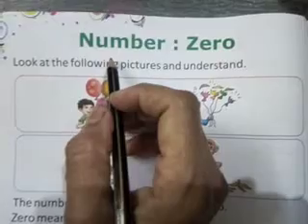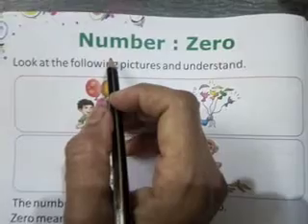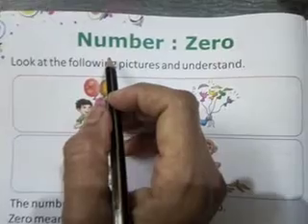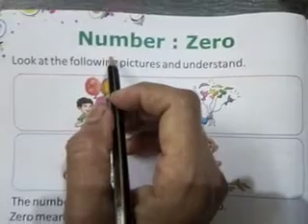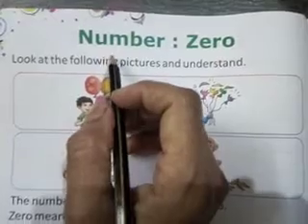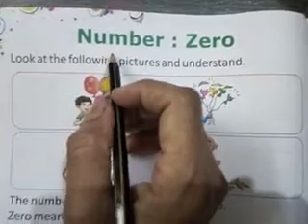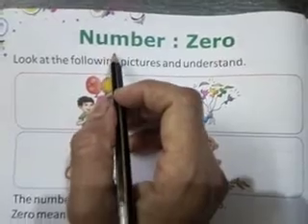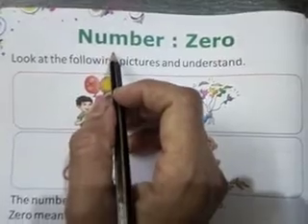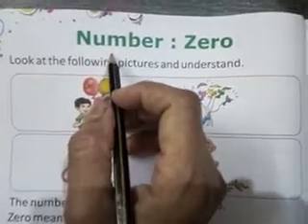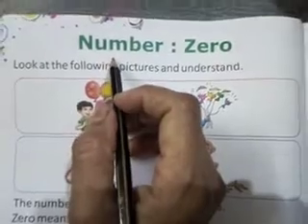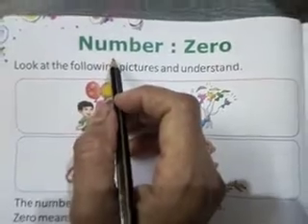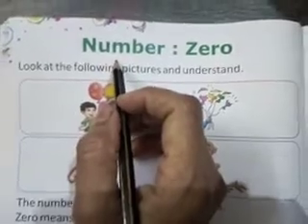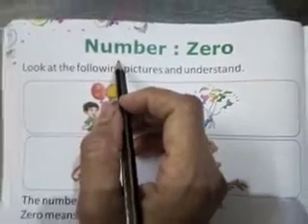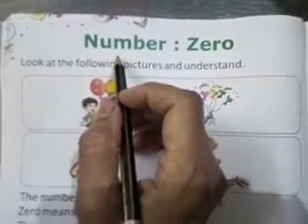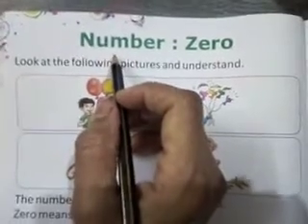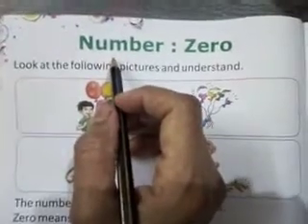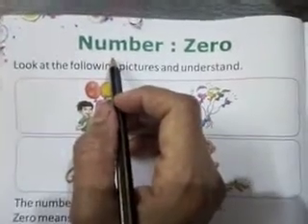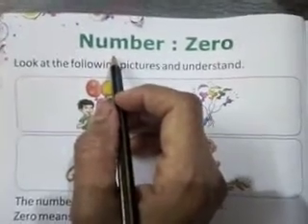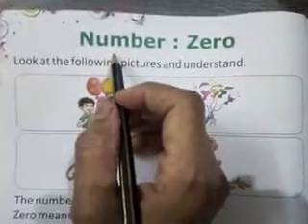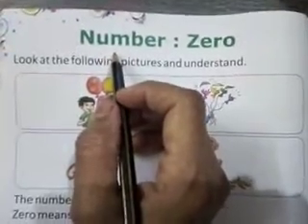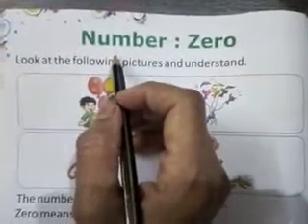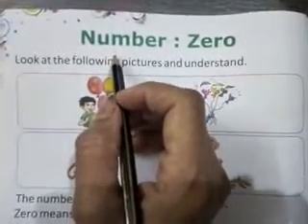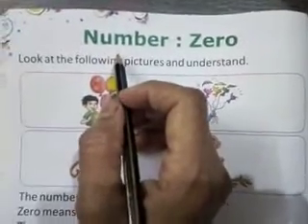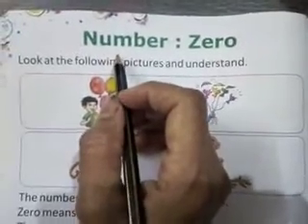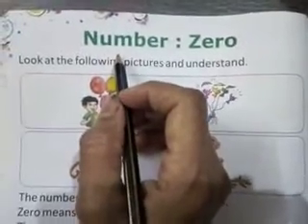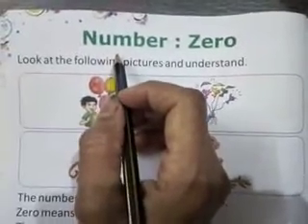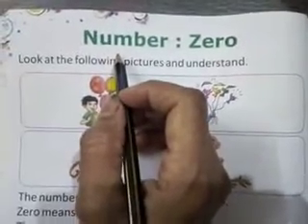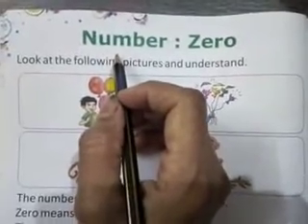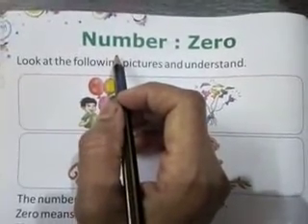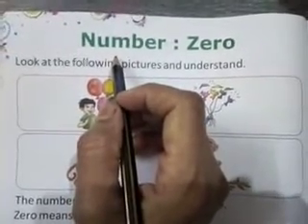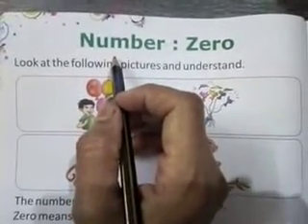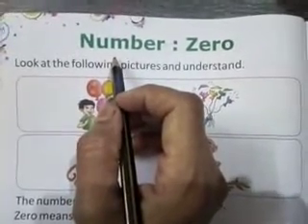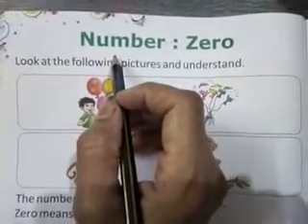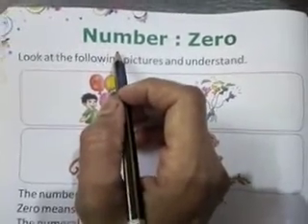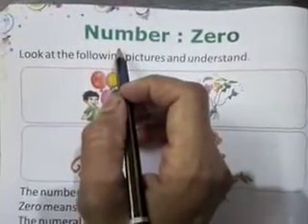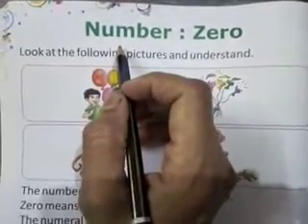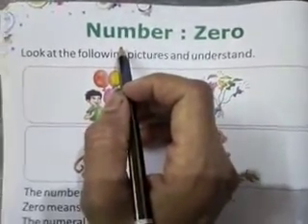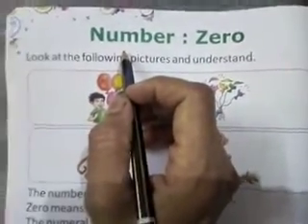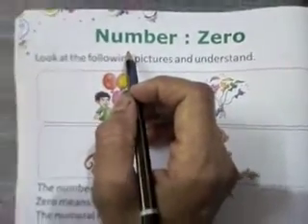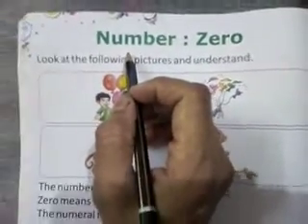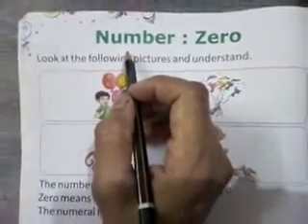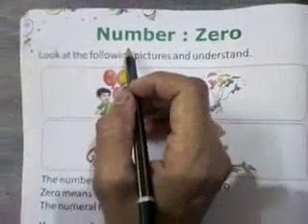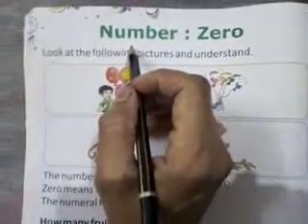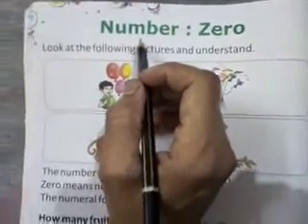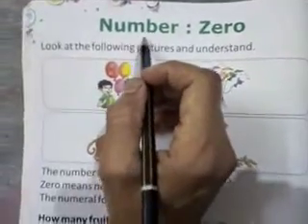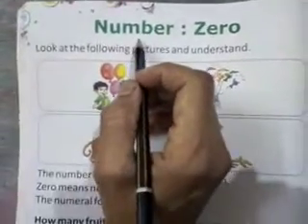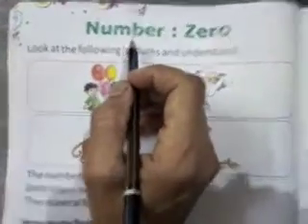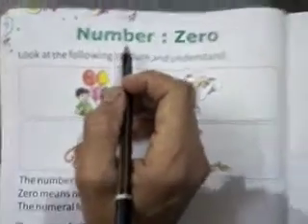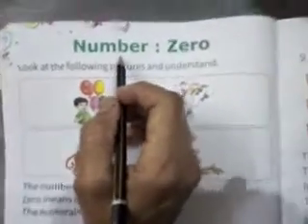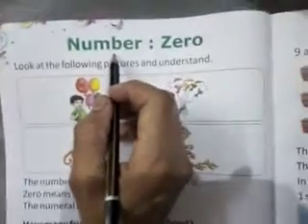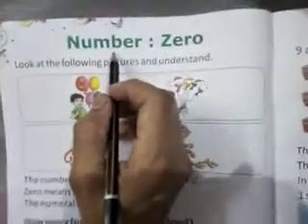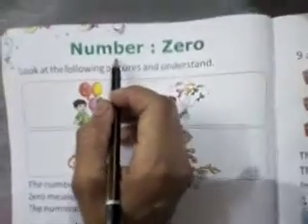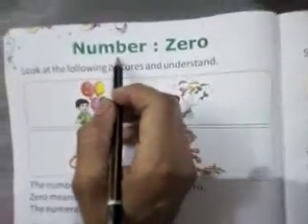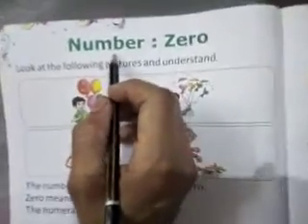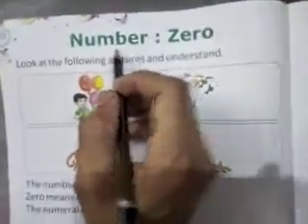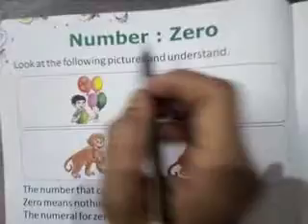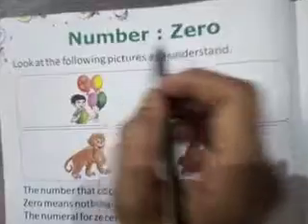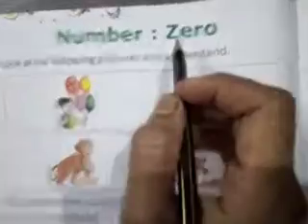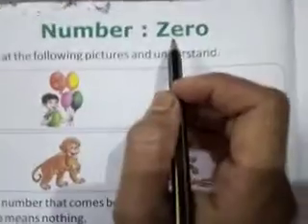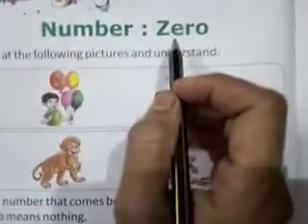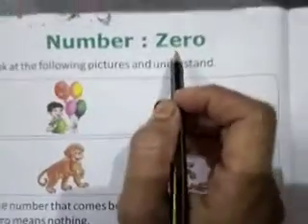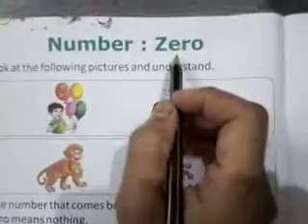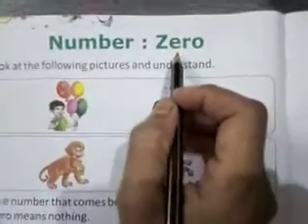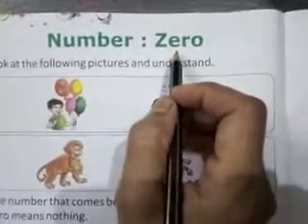Good morning children. I hope you are fine. Today I will teach you number 0.